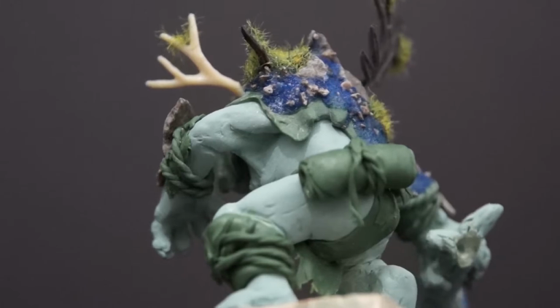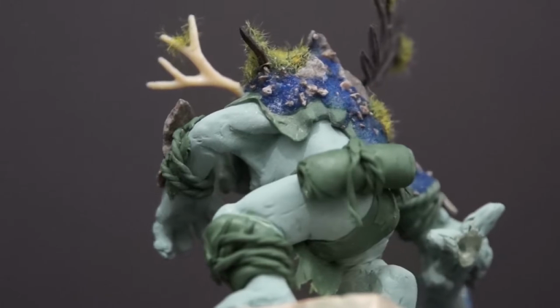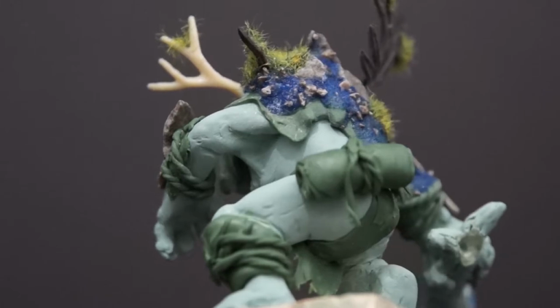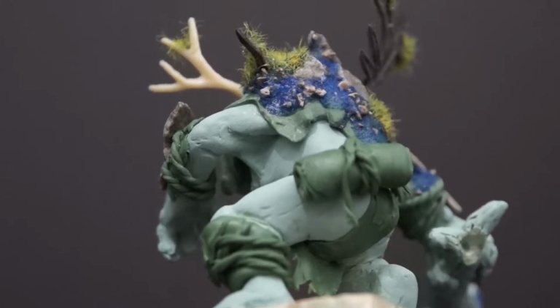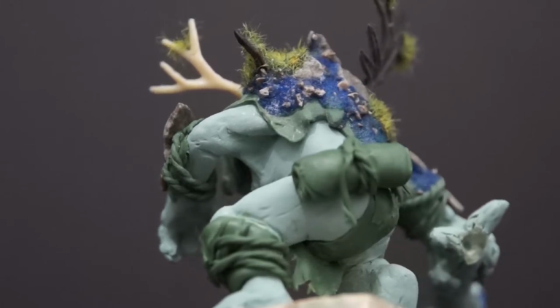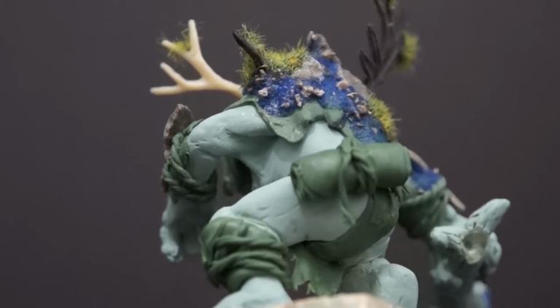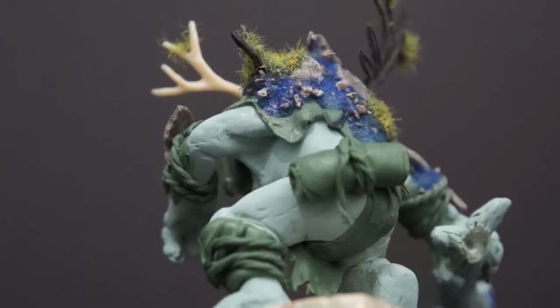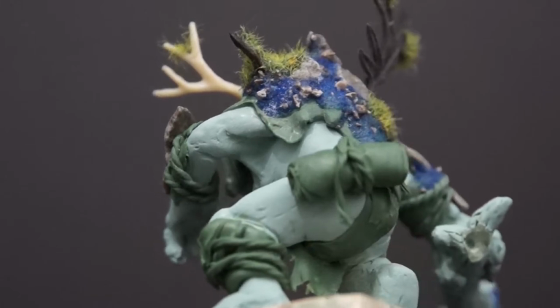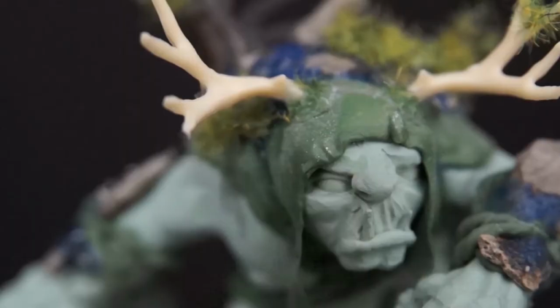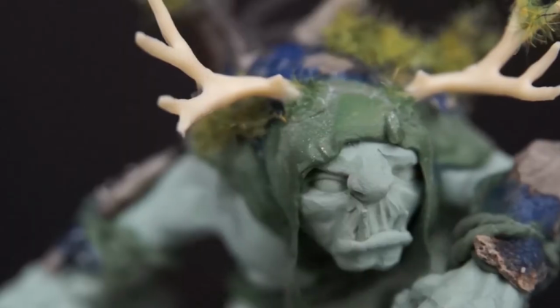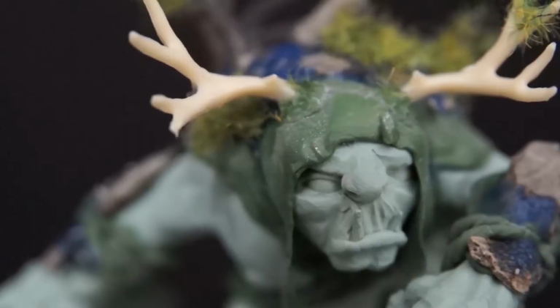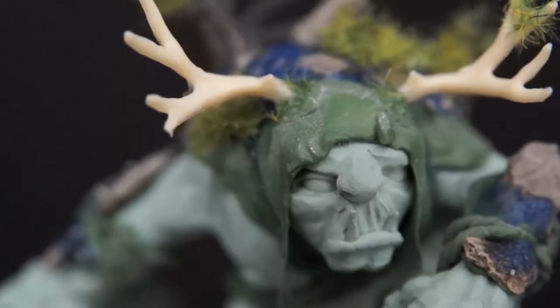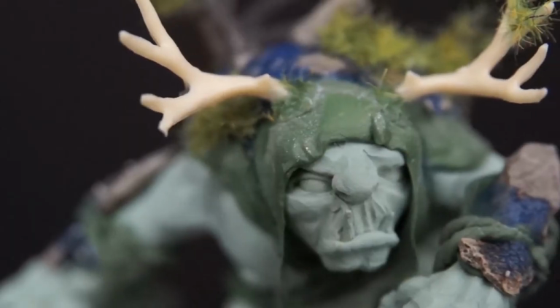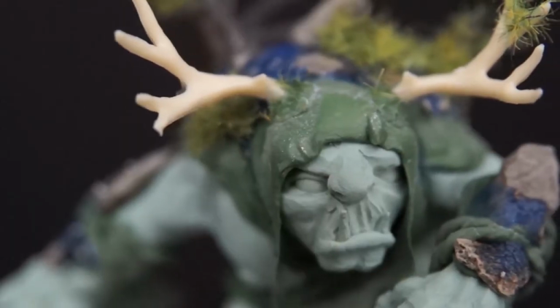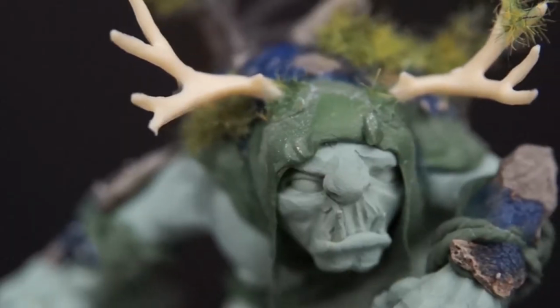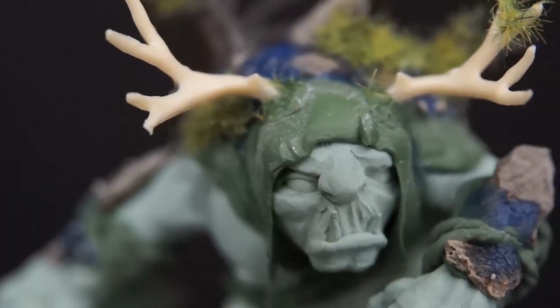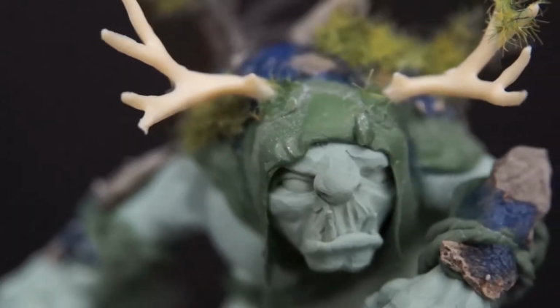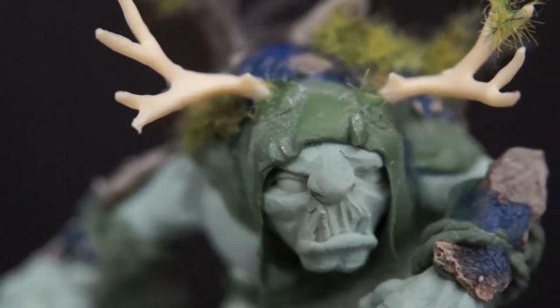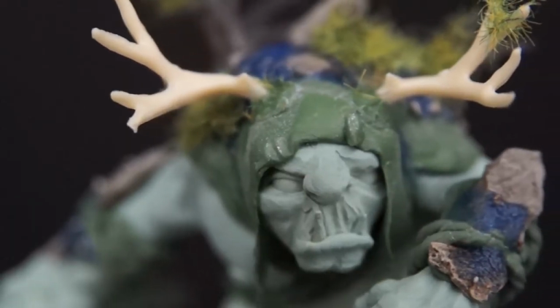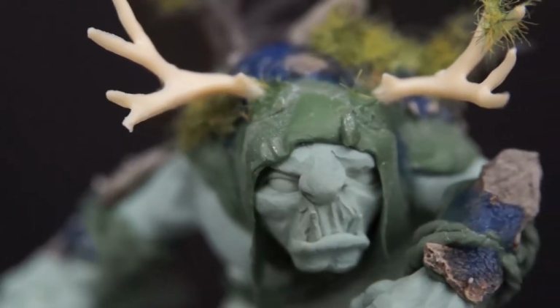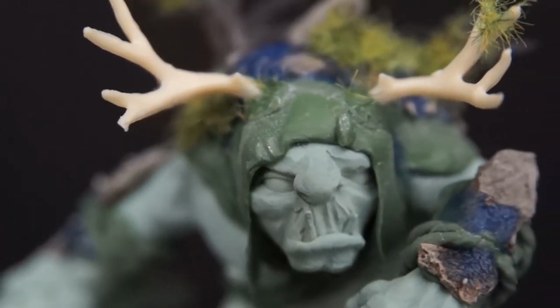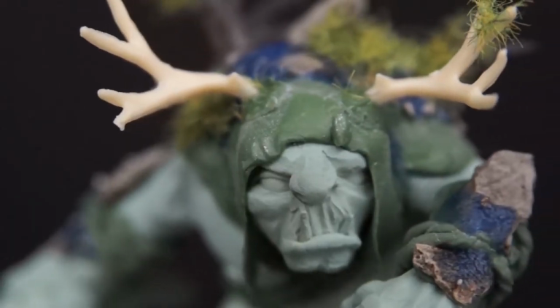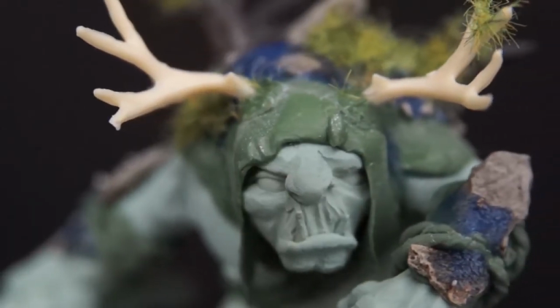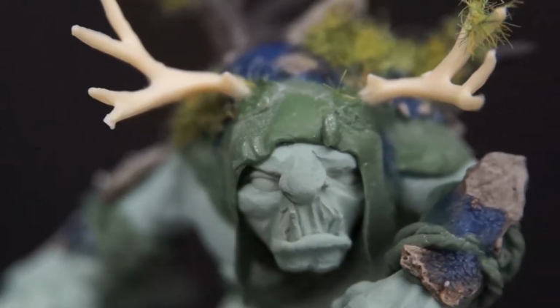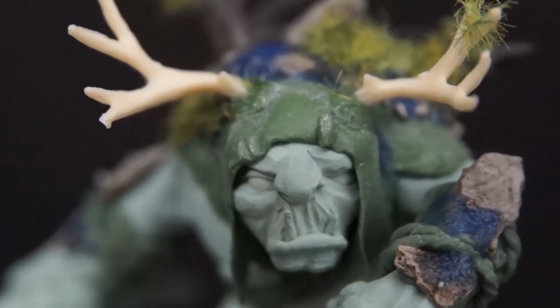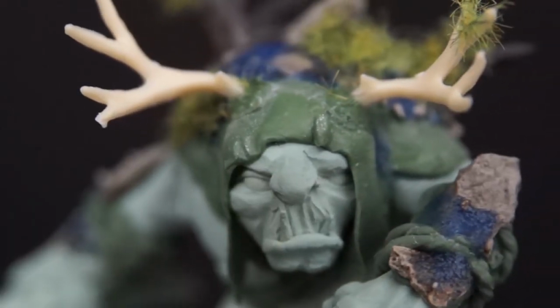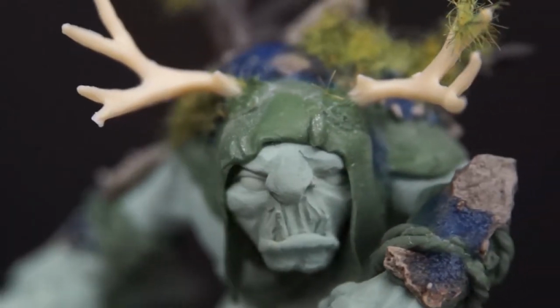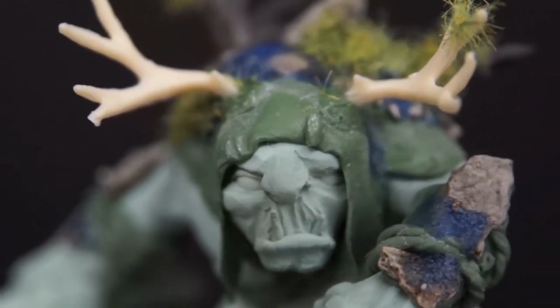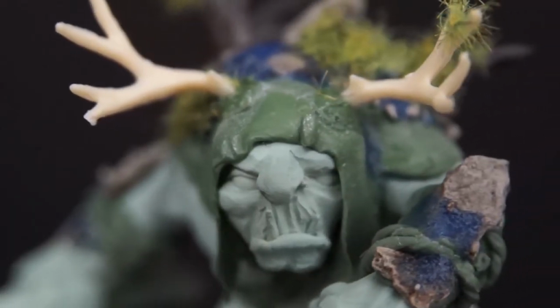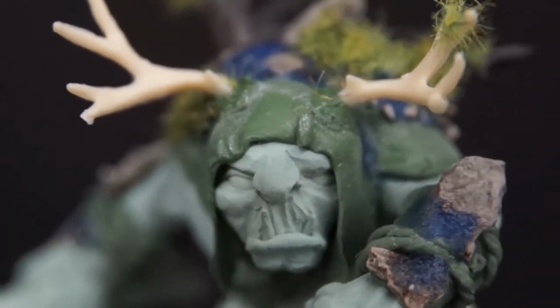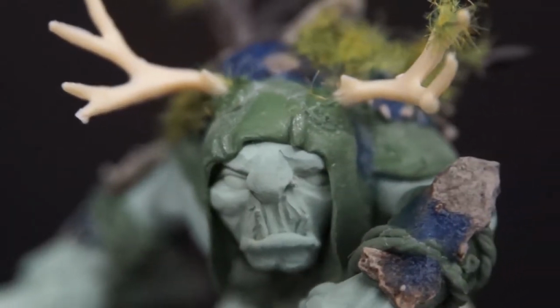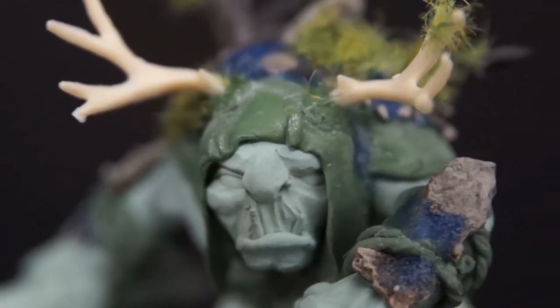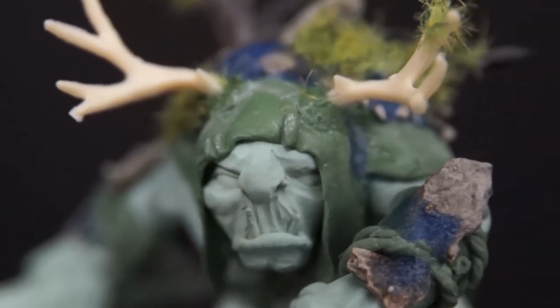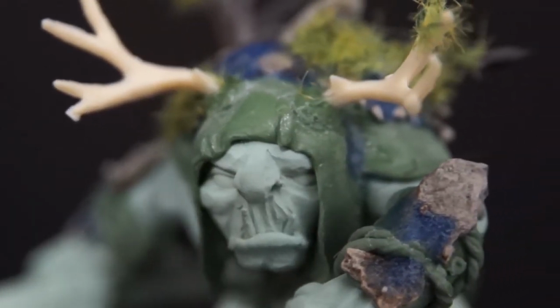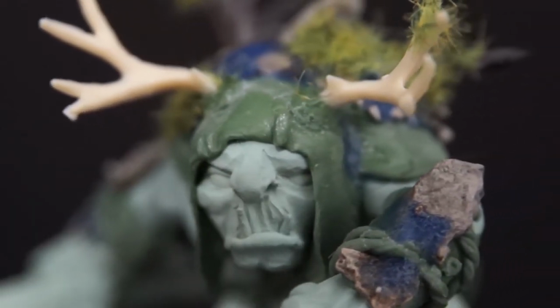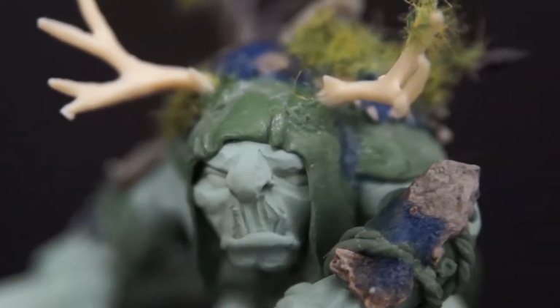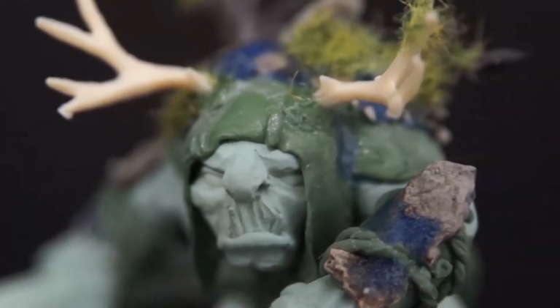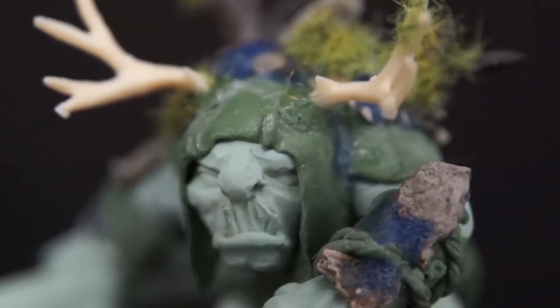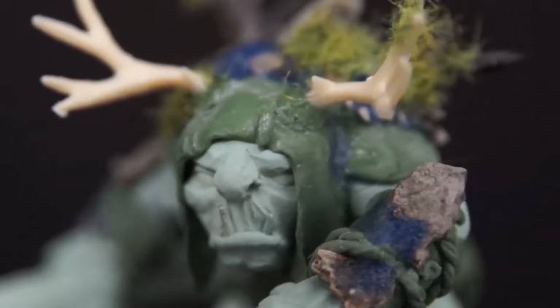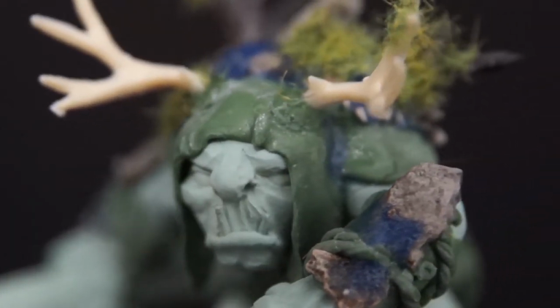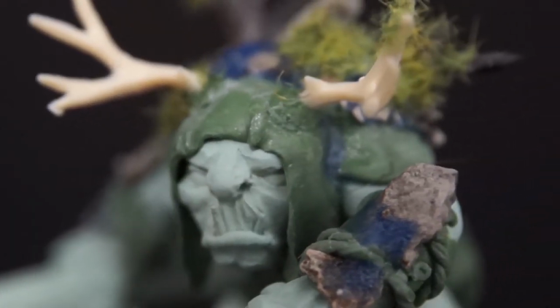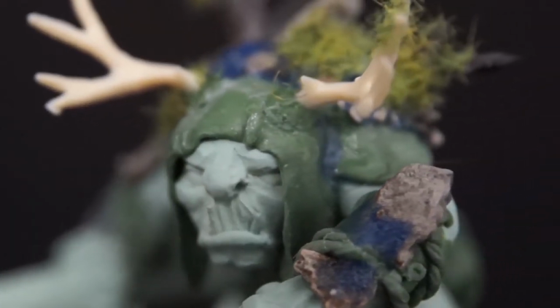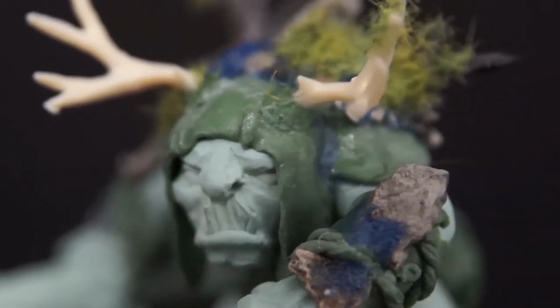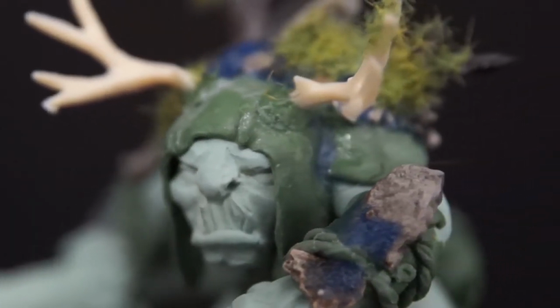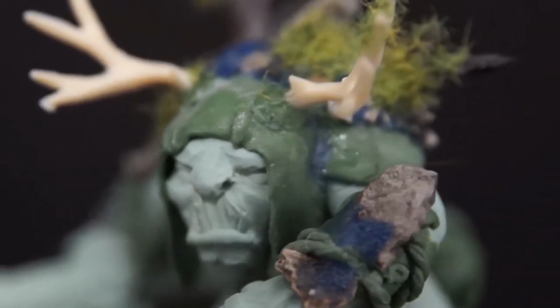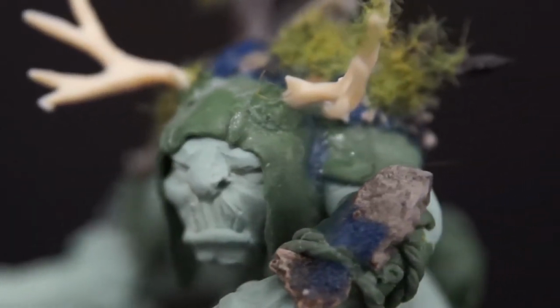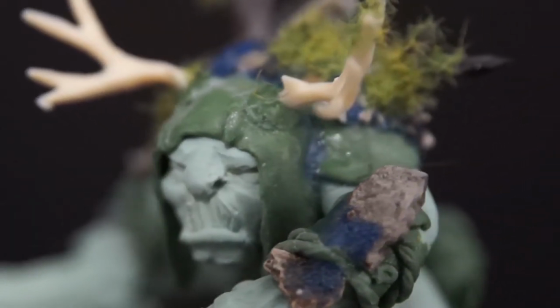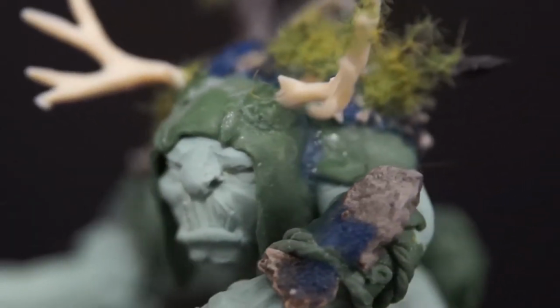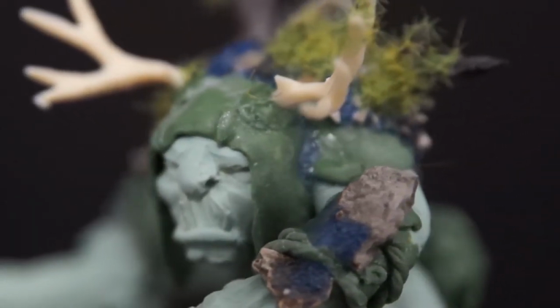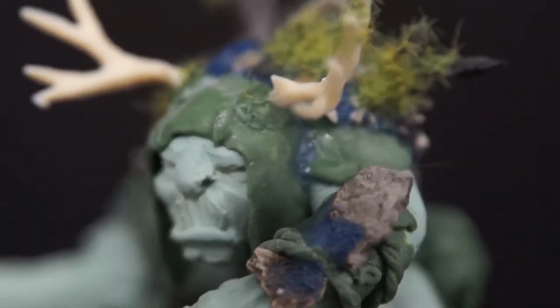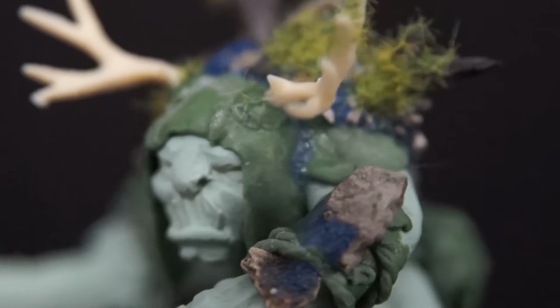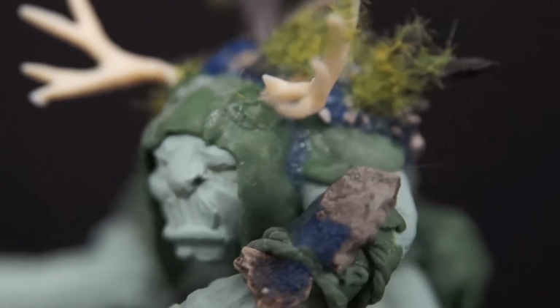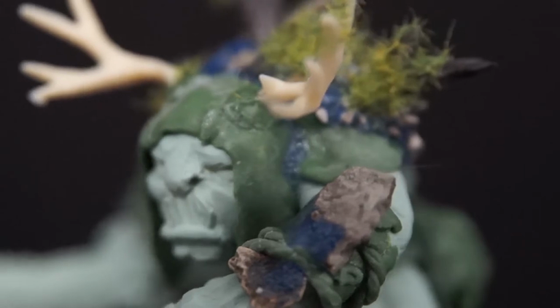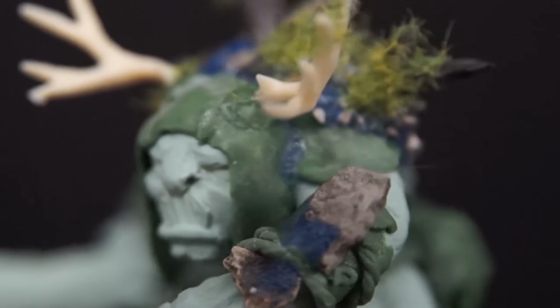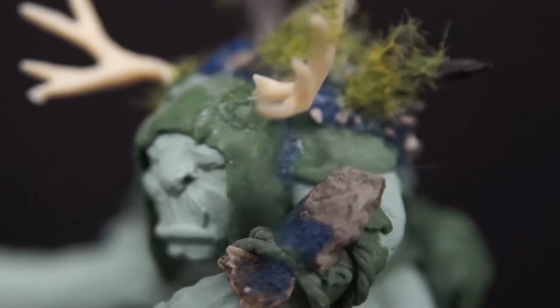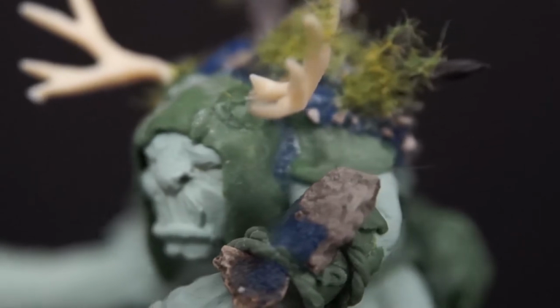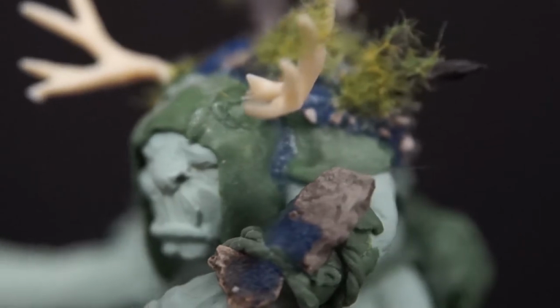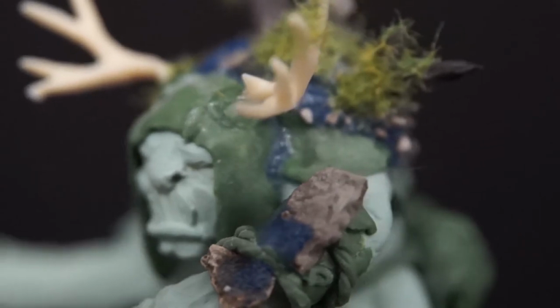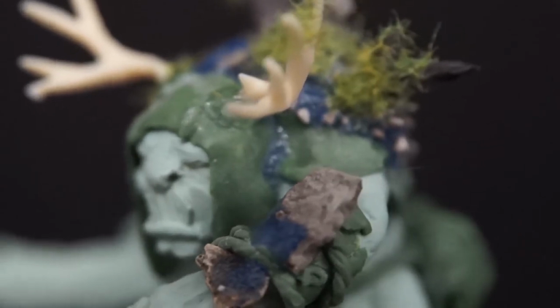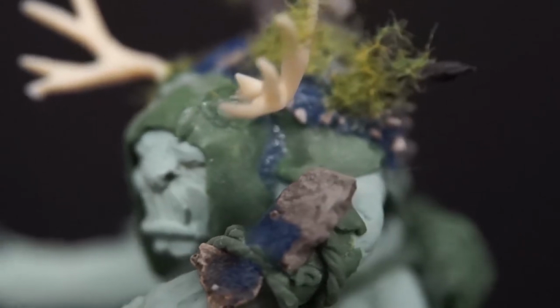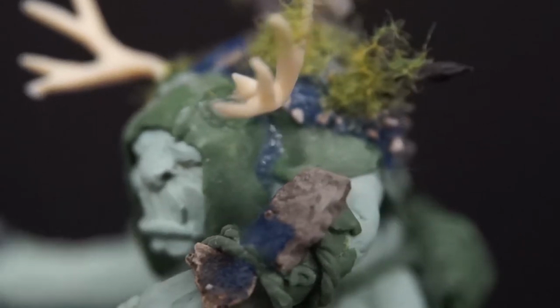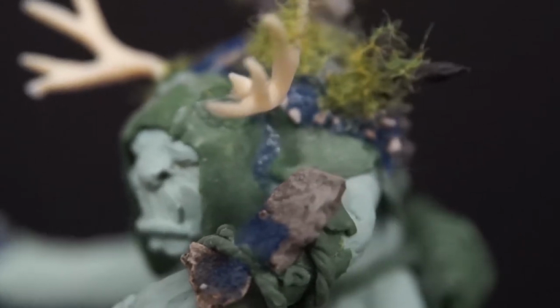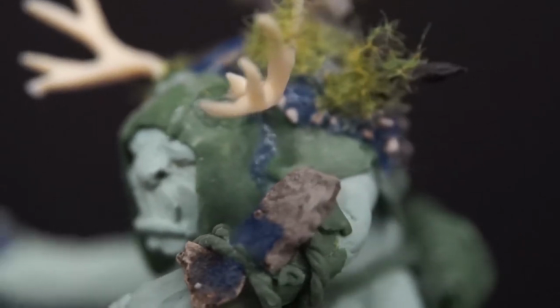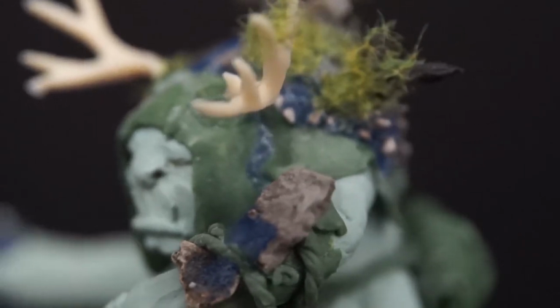I really love how this guy turned out, and I feel like he has a lot of character, but it does mean that now I have no idea how to approach painting him.